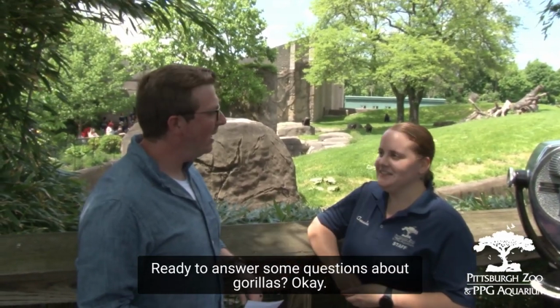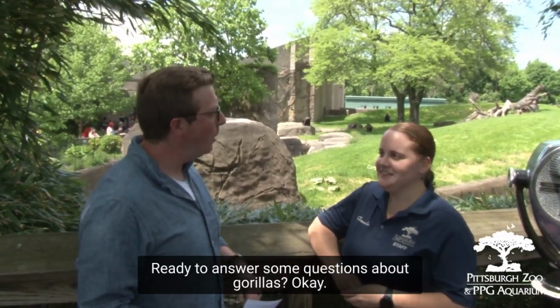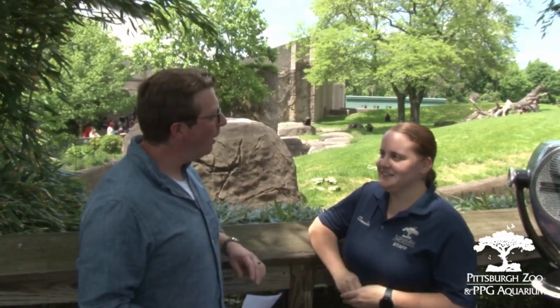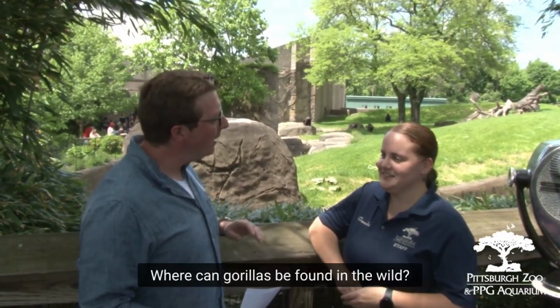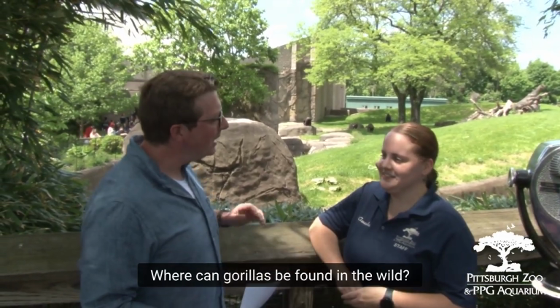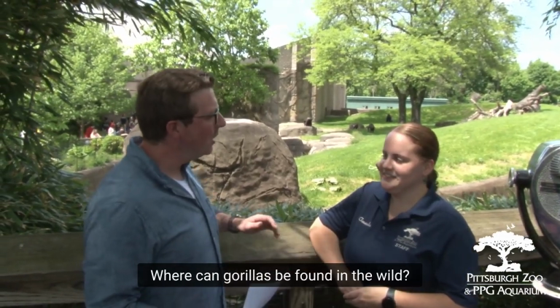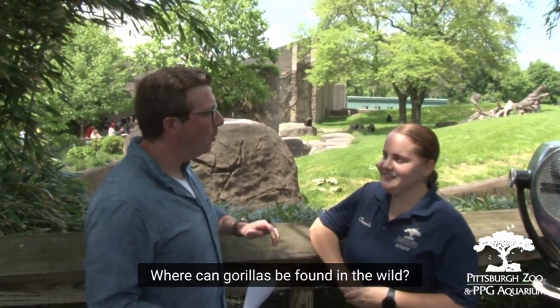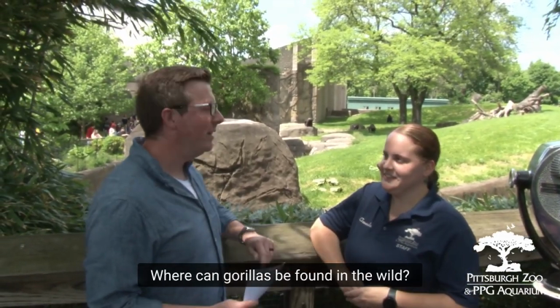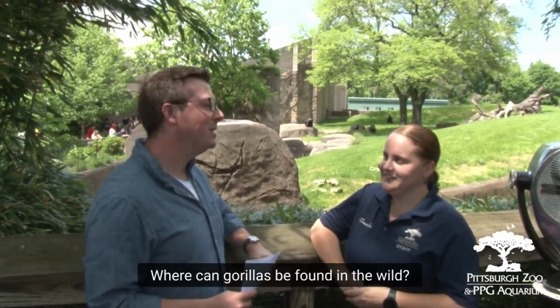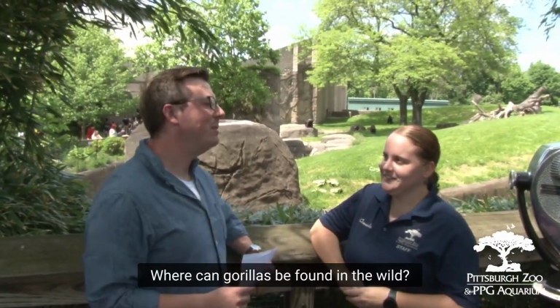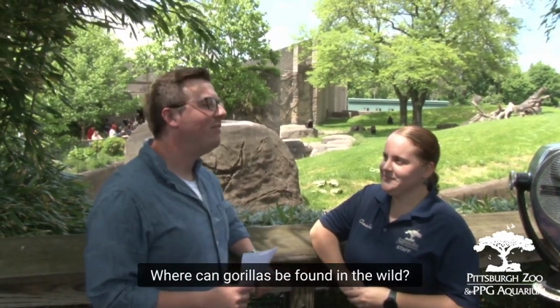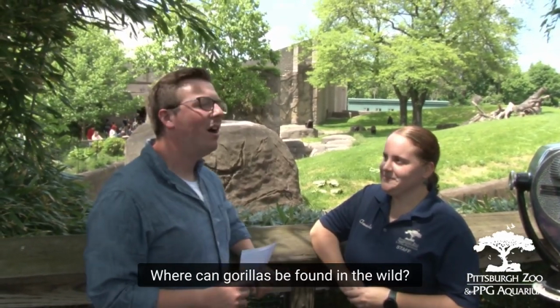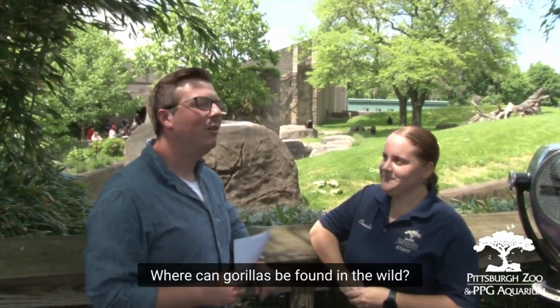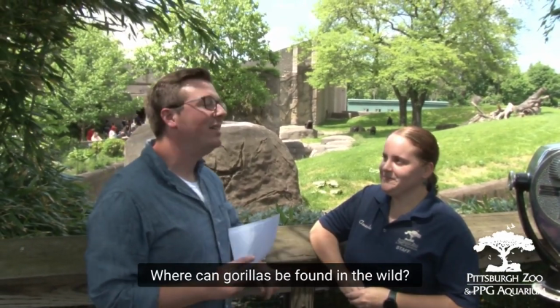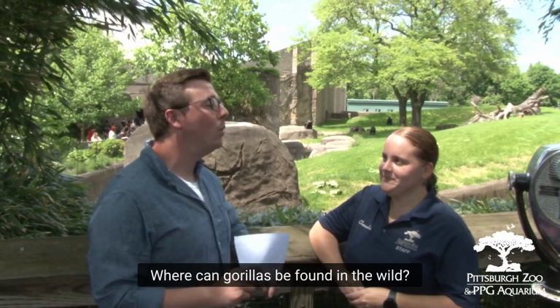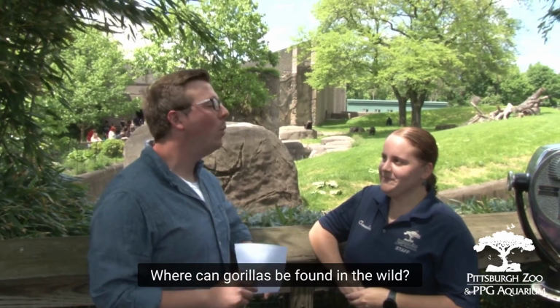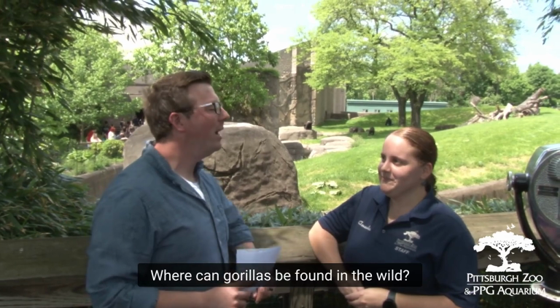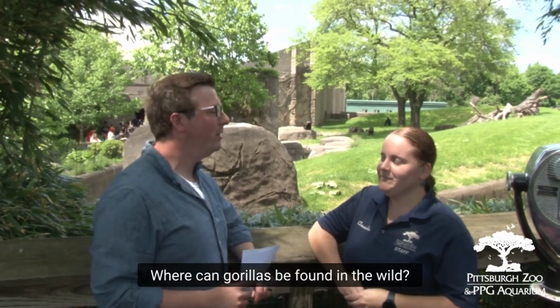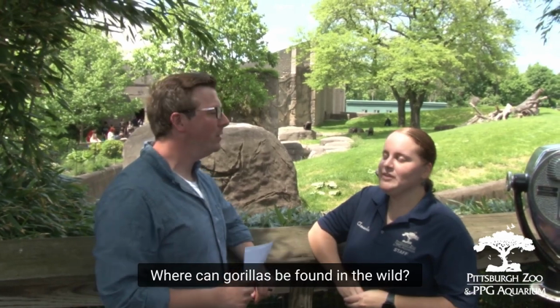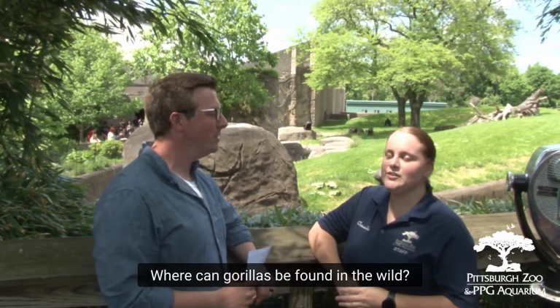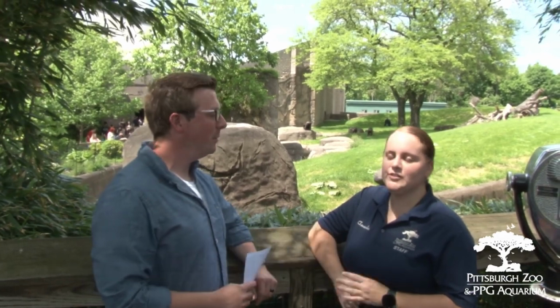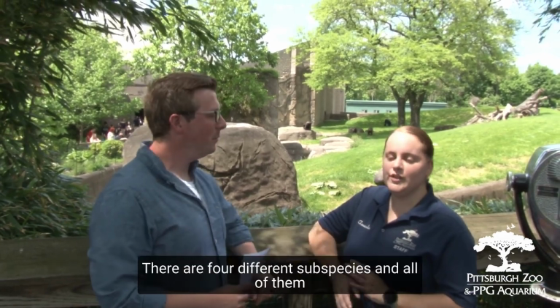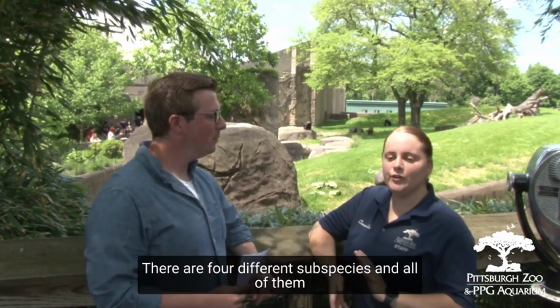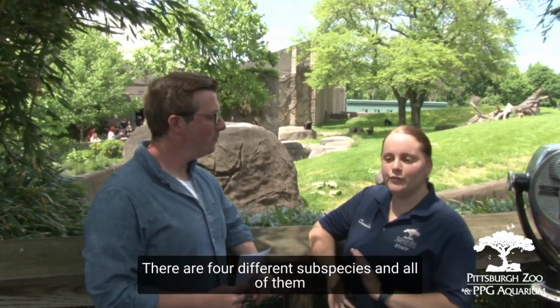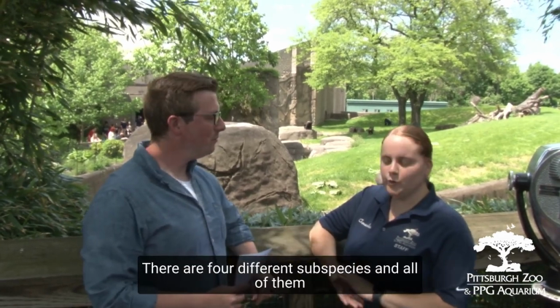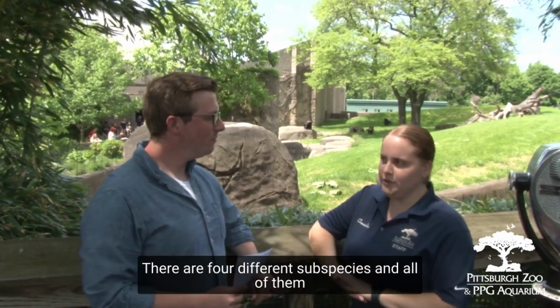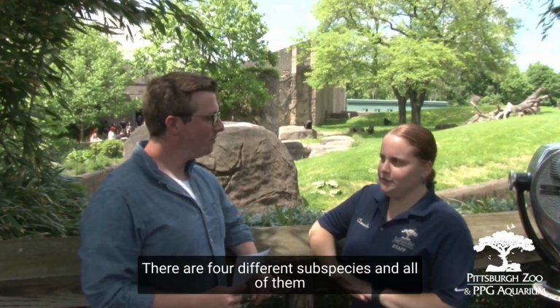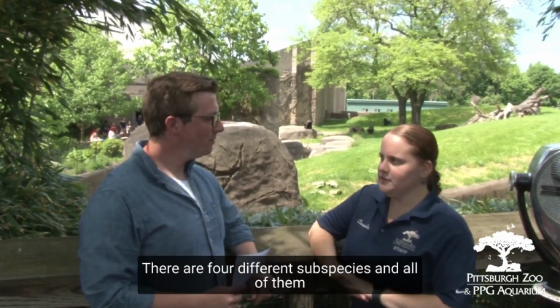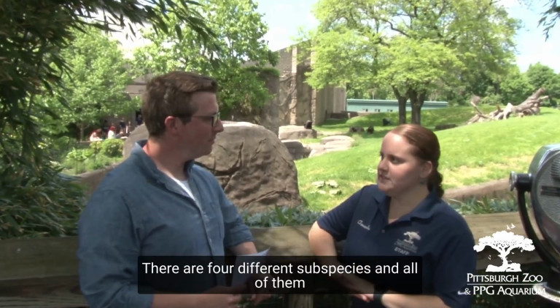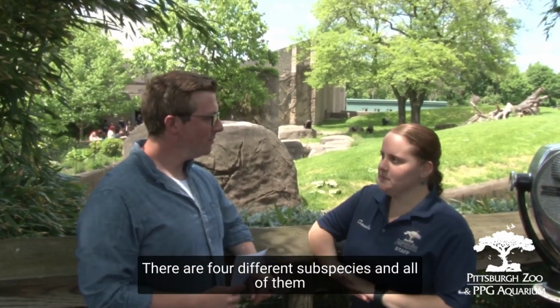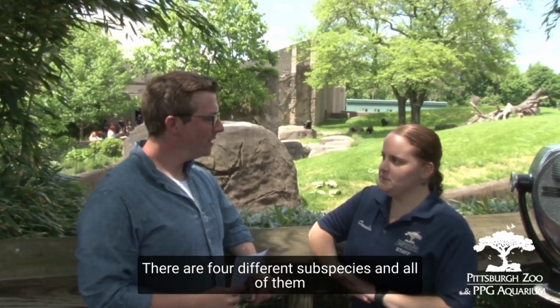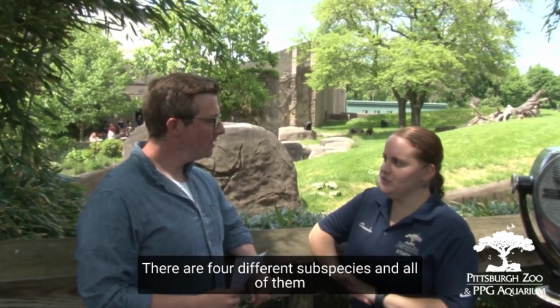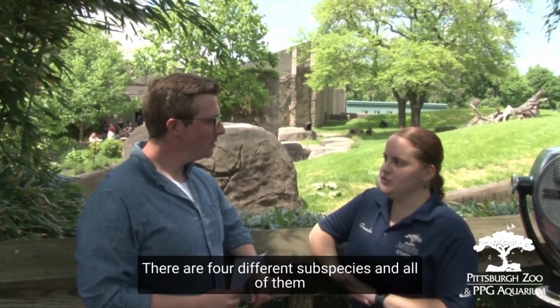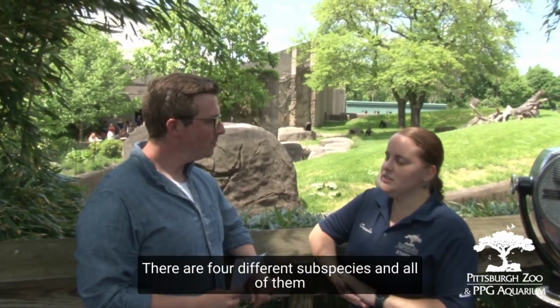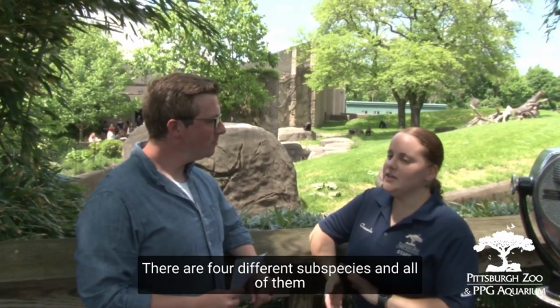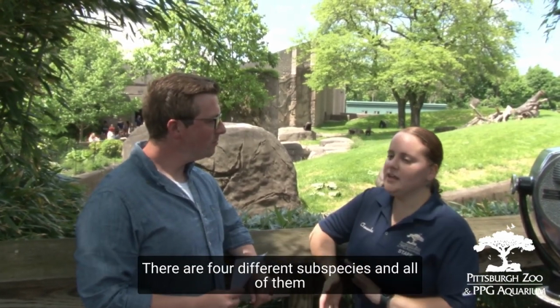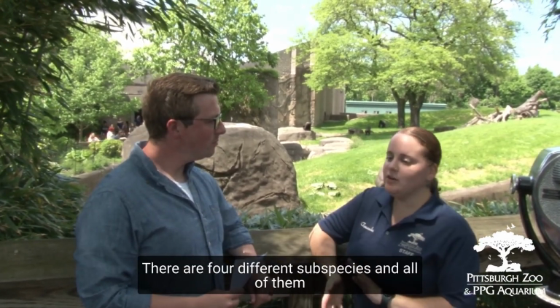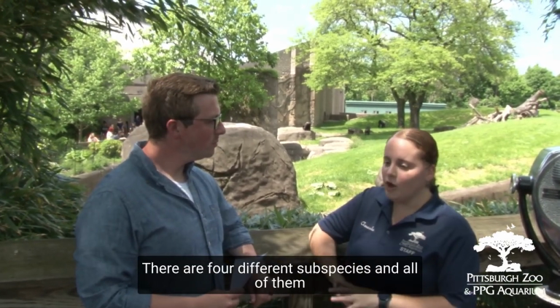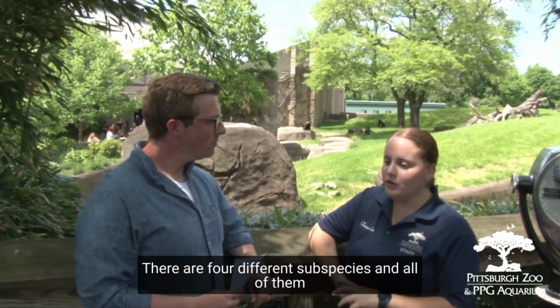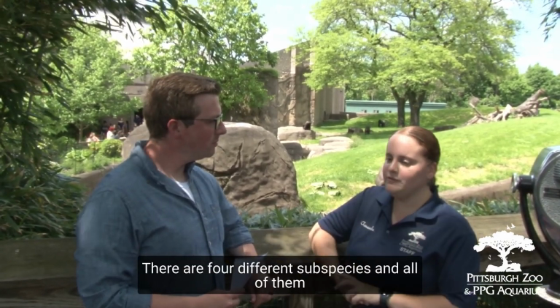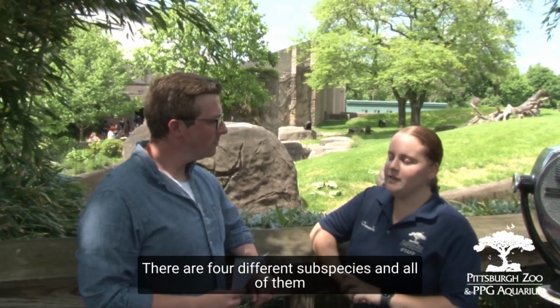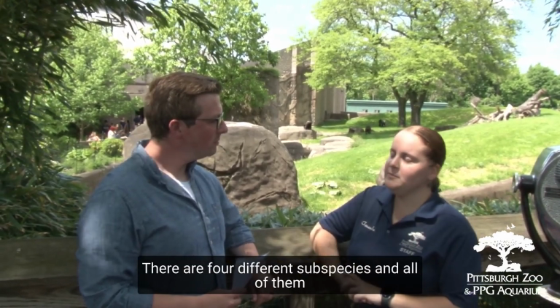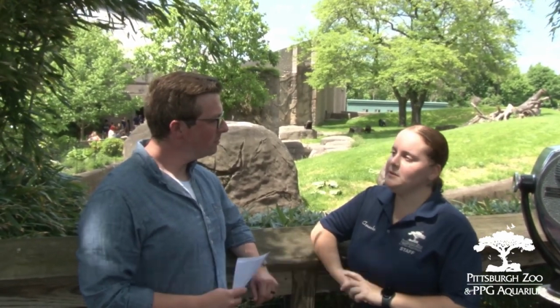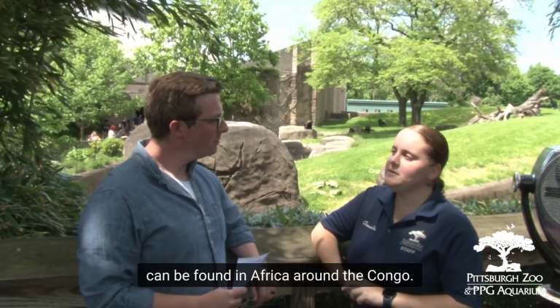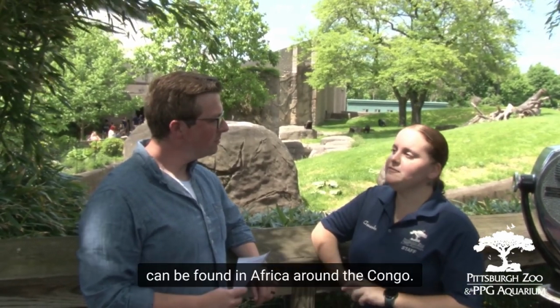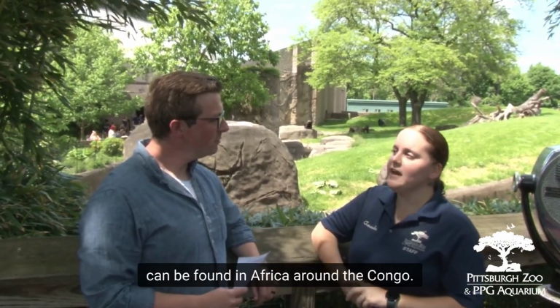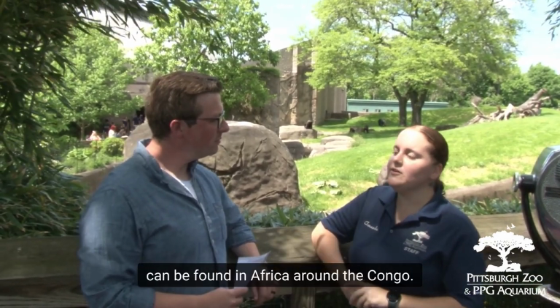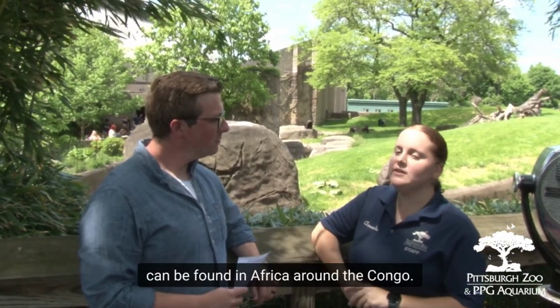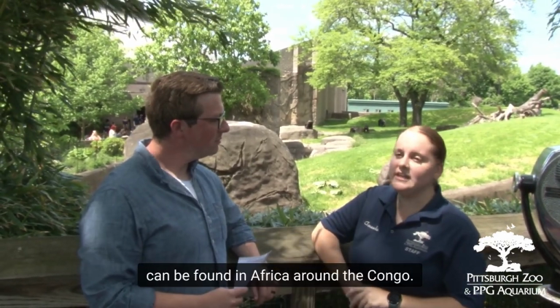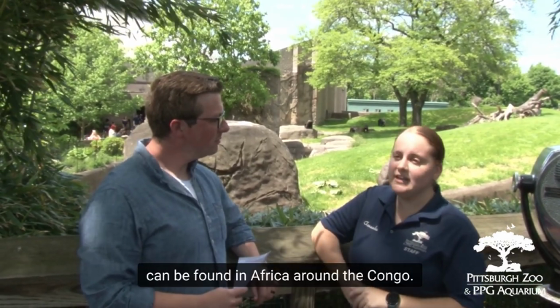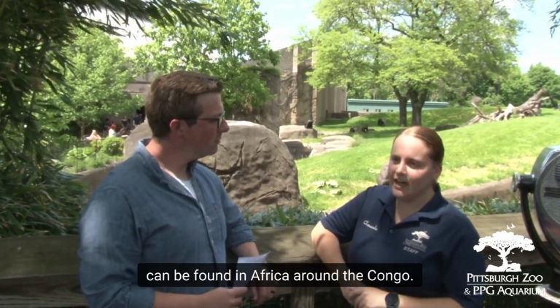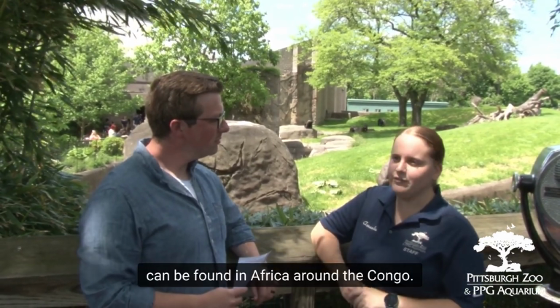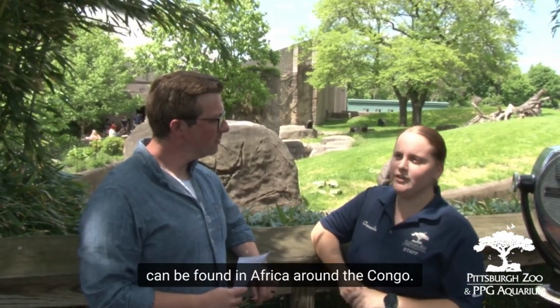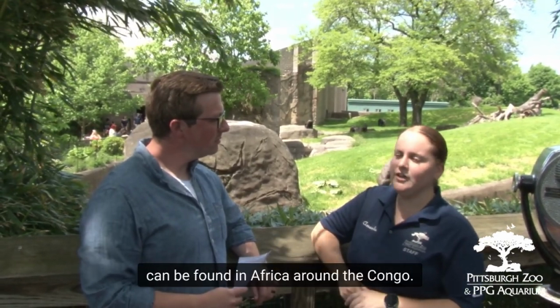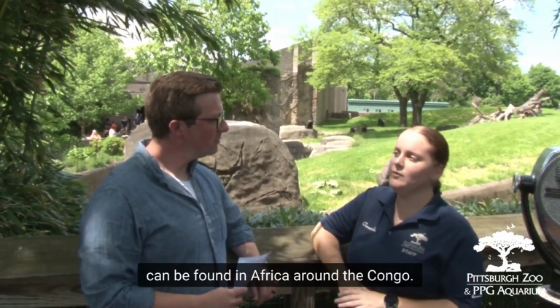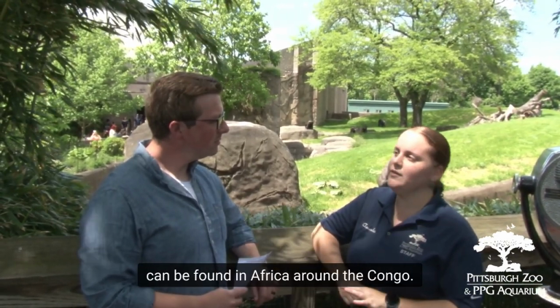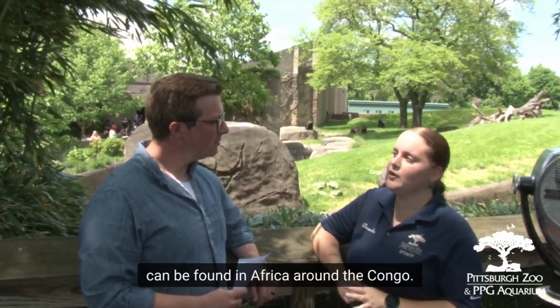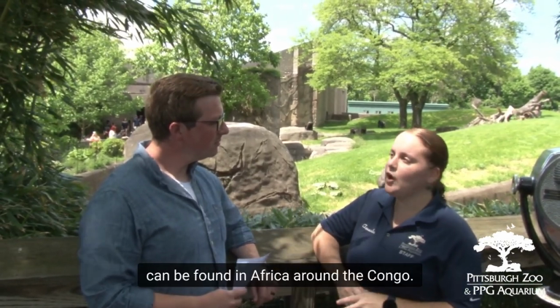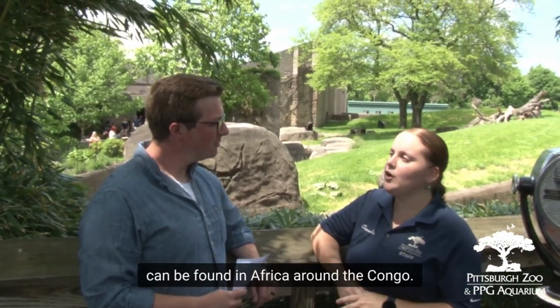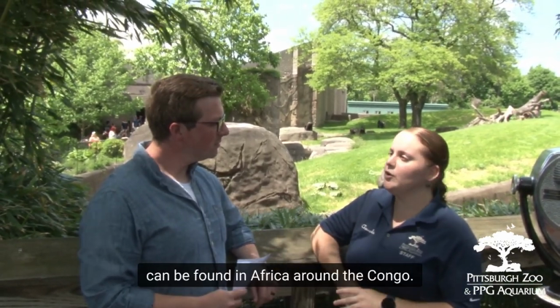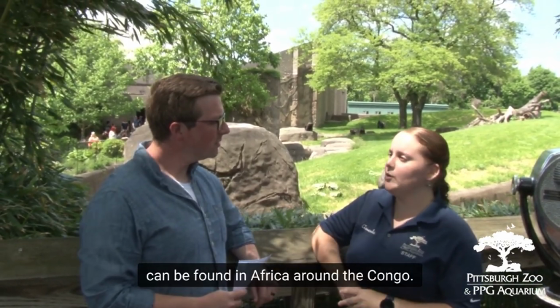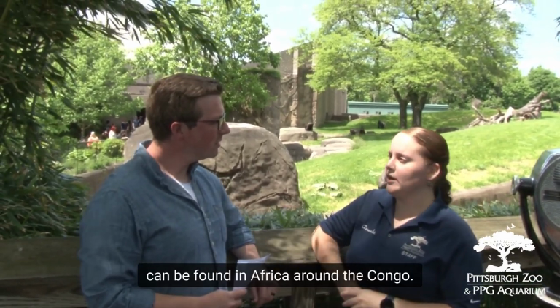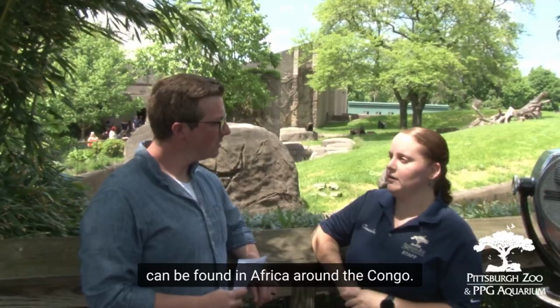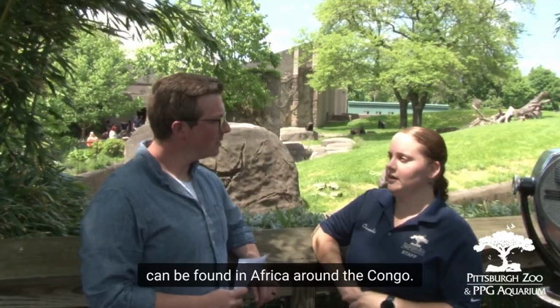Okay, where can gorillas be found in the wild? So there are four different subspecies and all of them can be found in Africa around the Congo area.